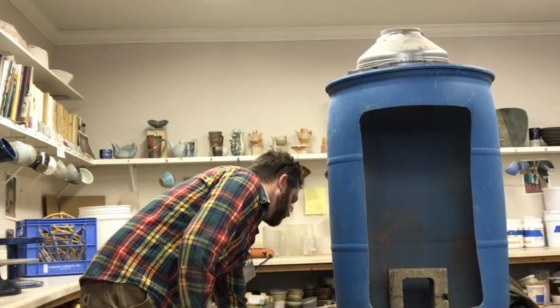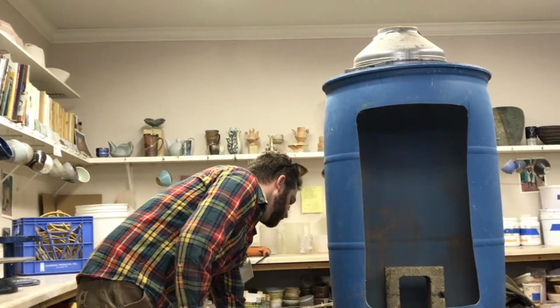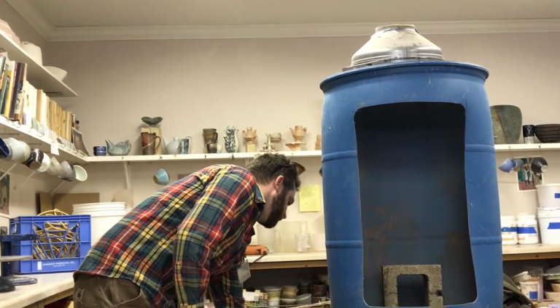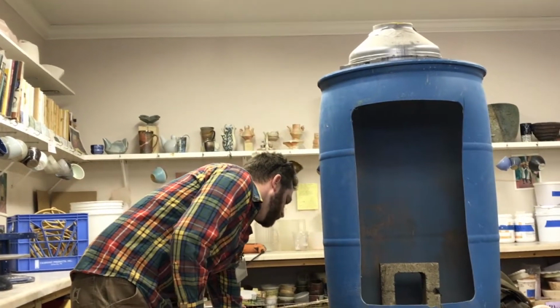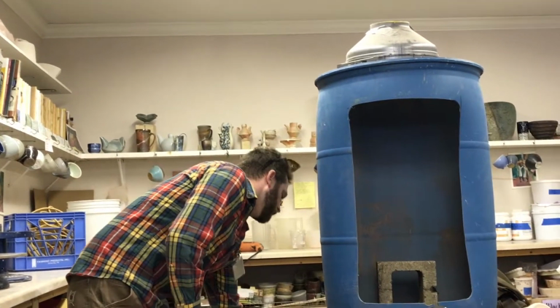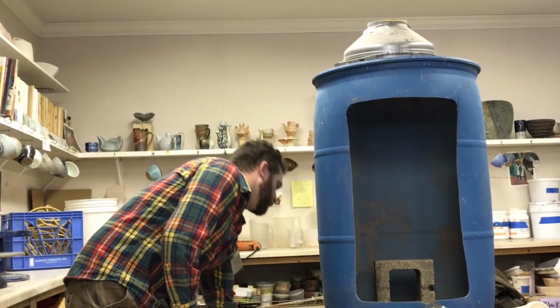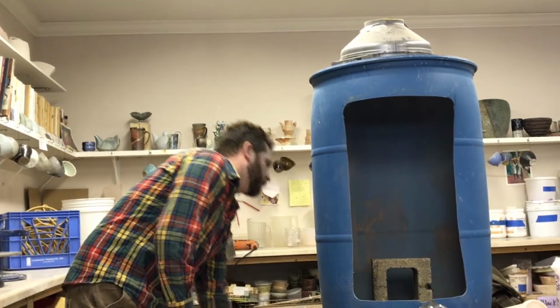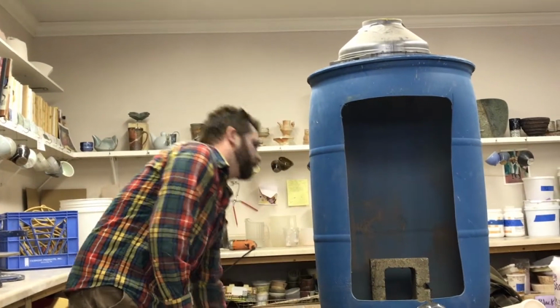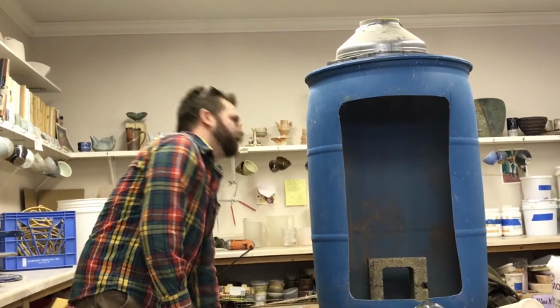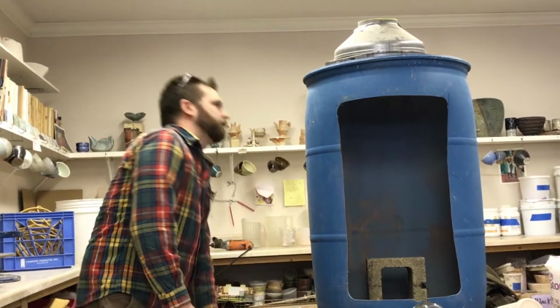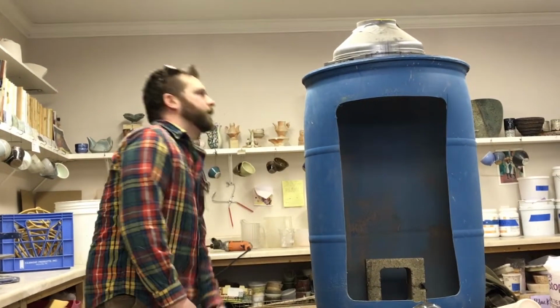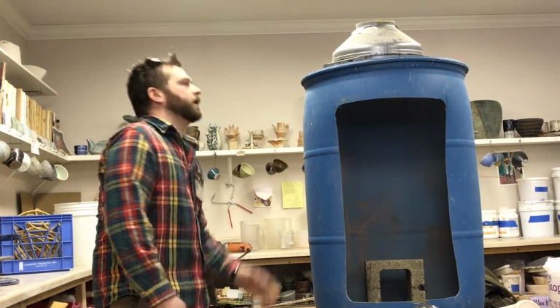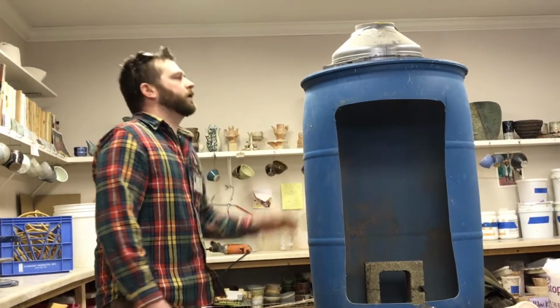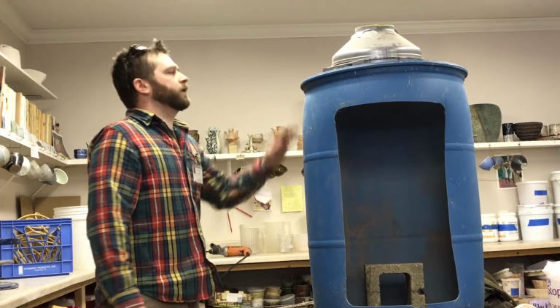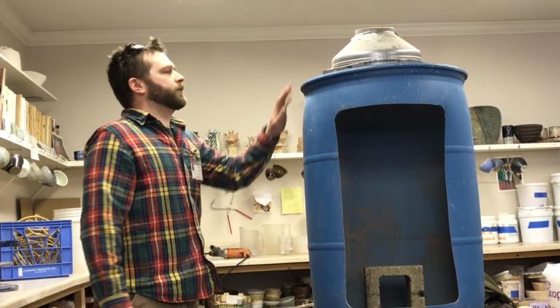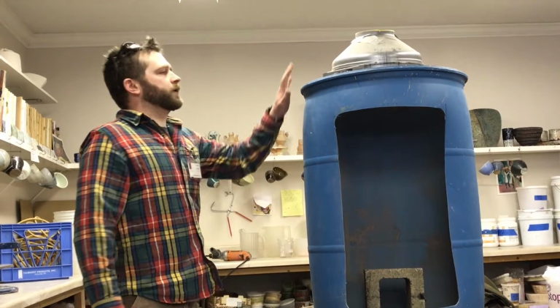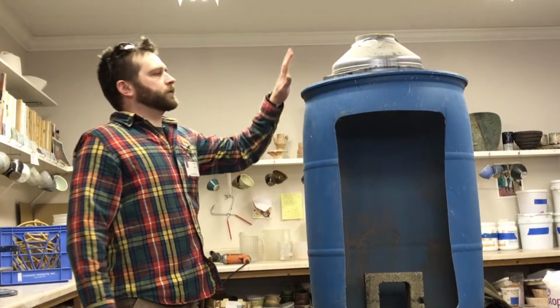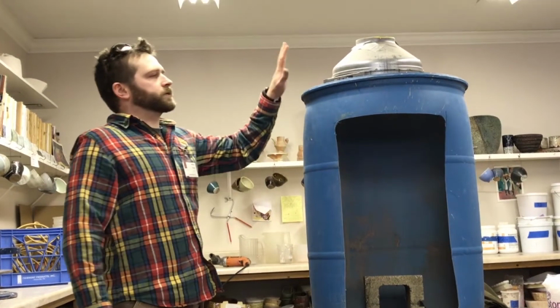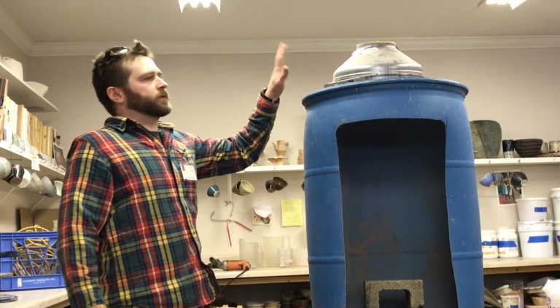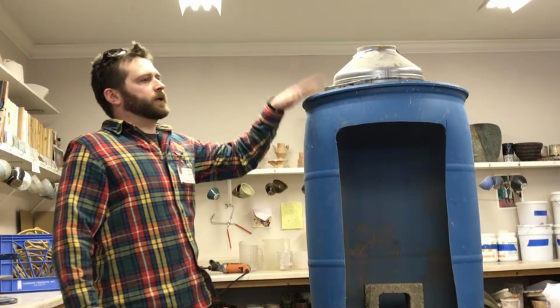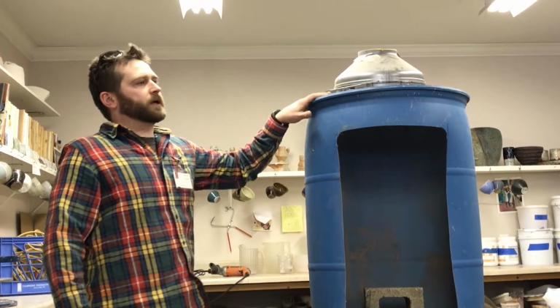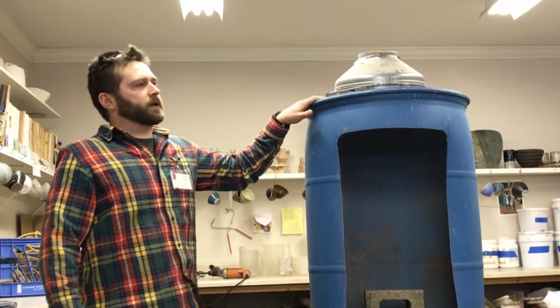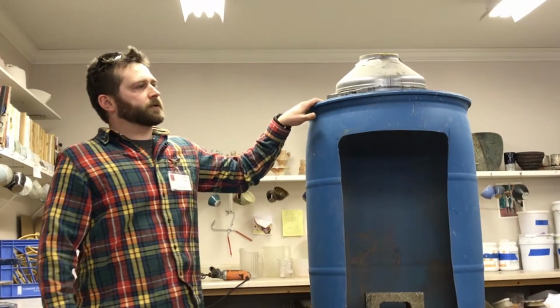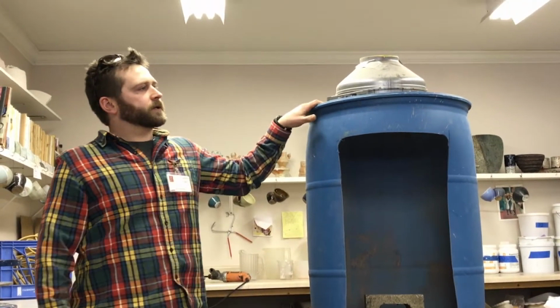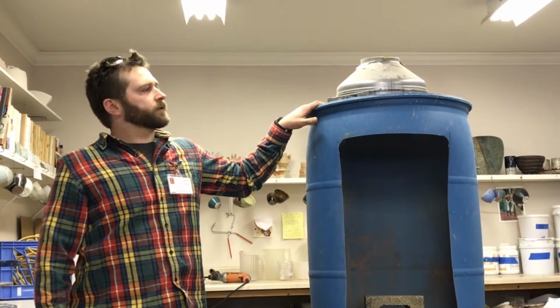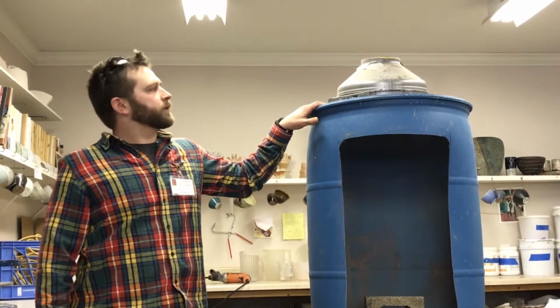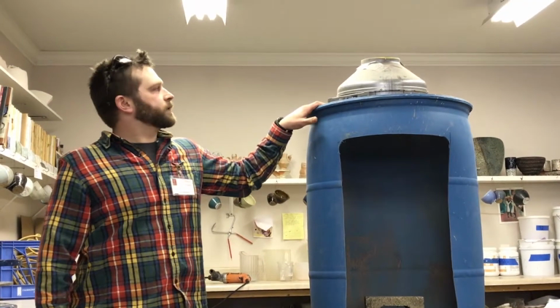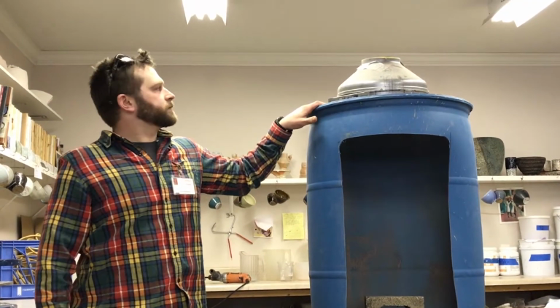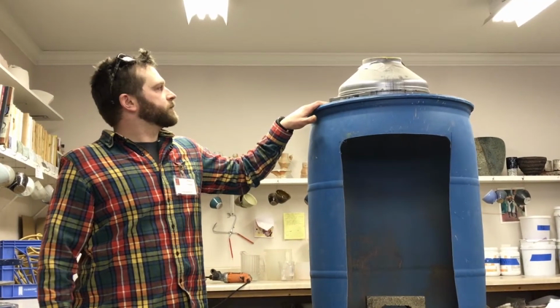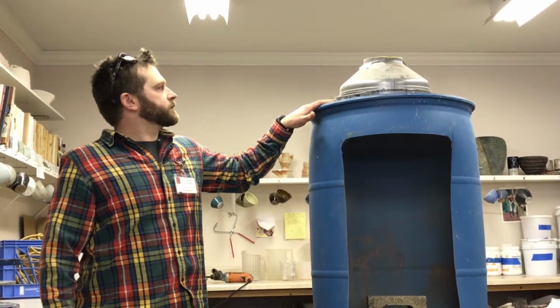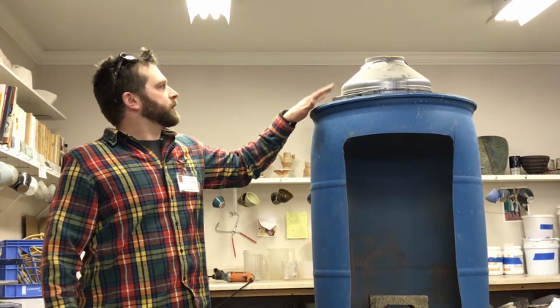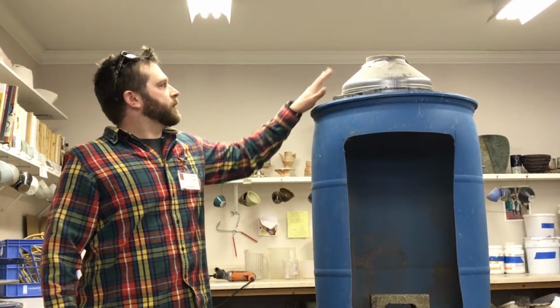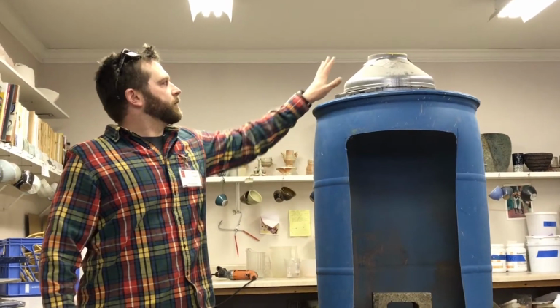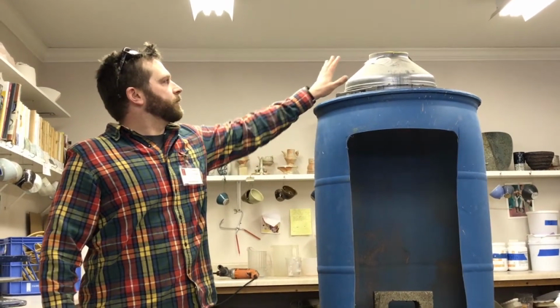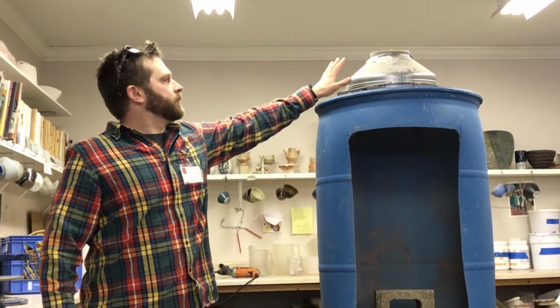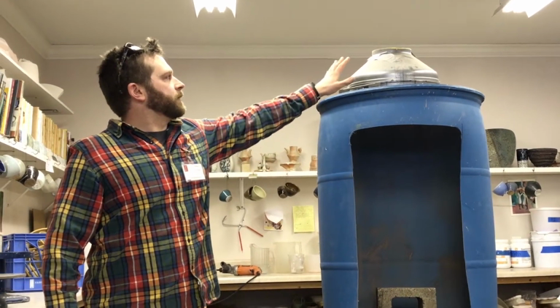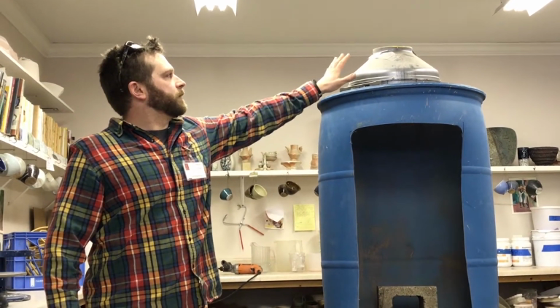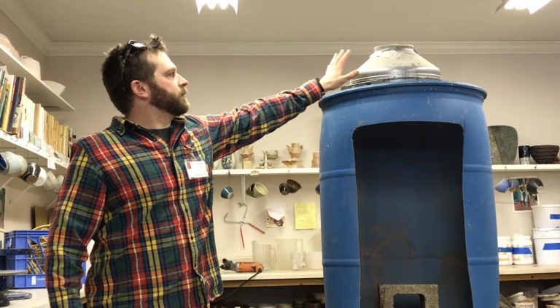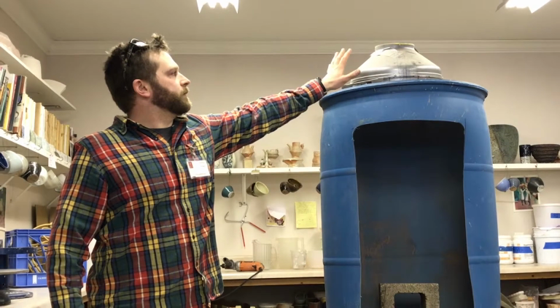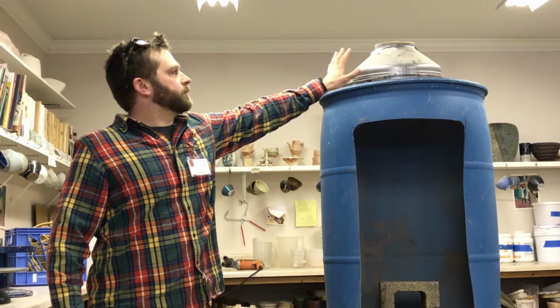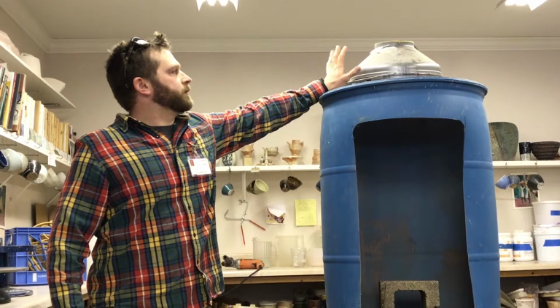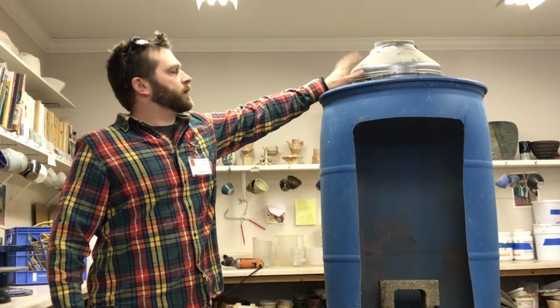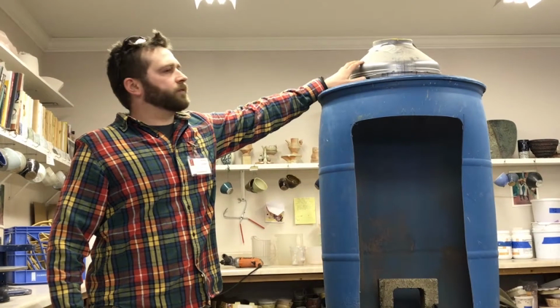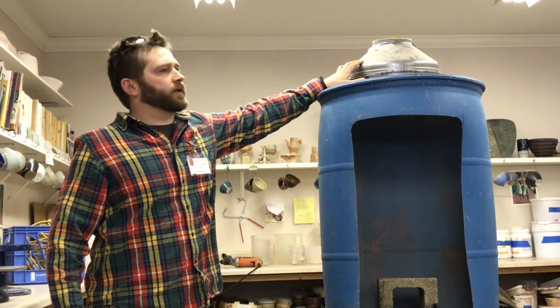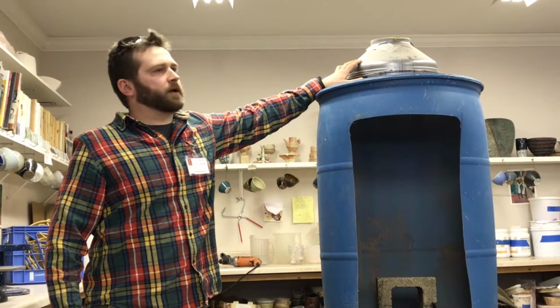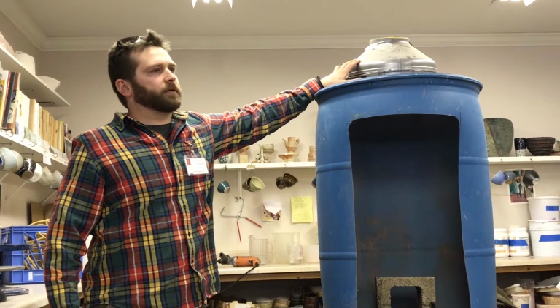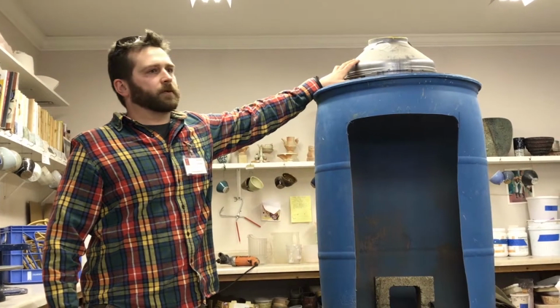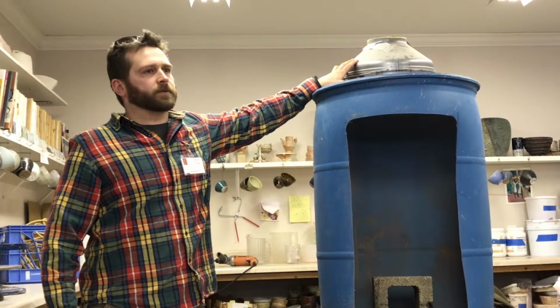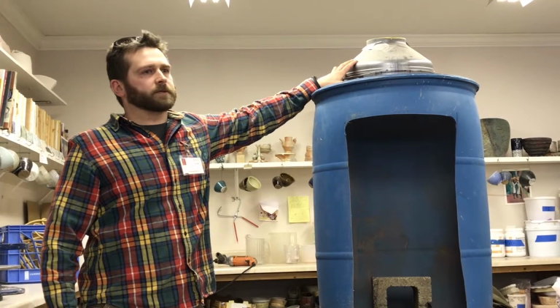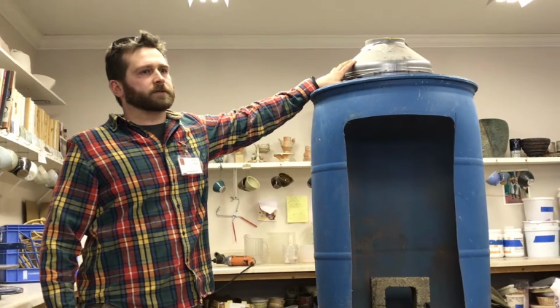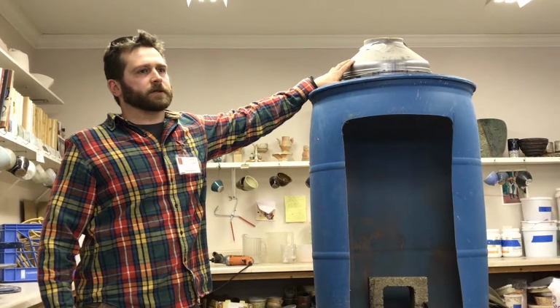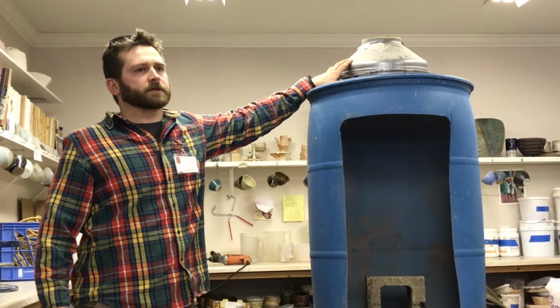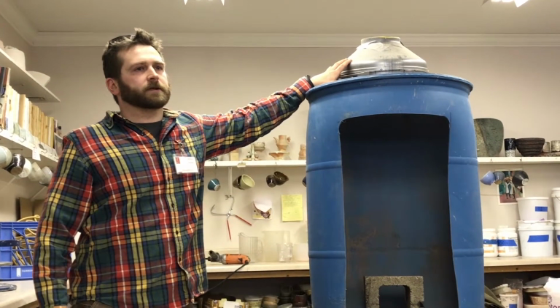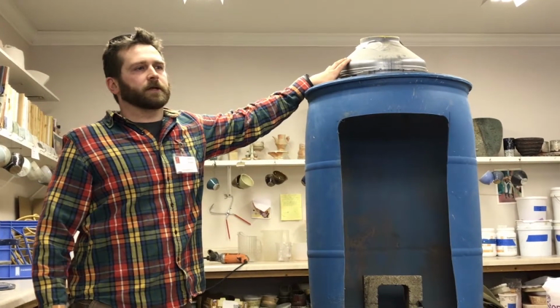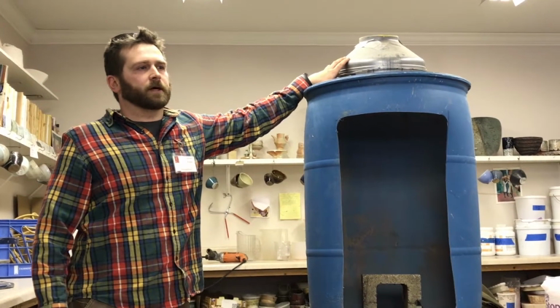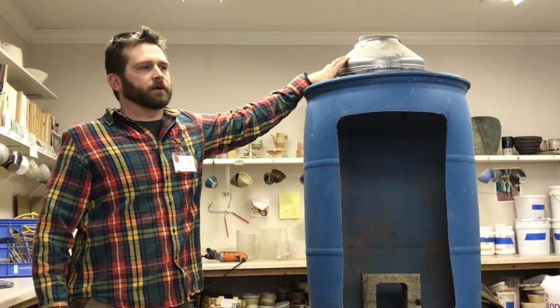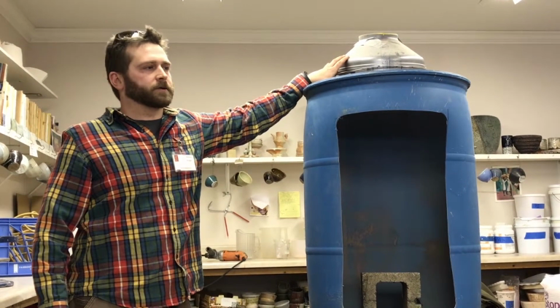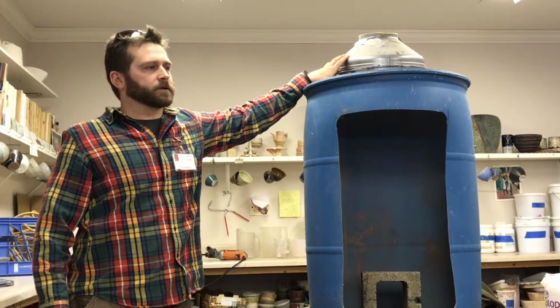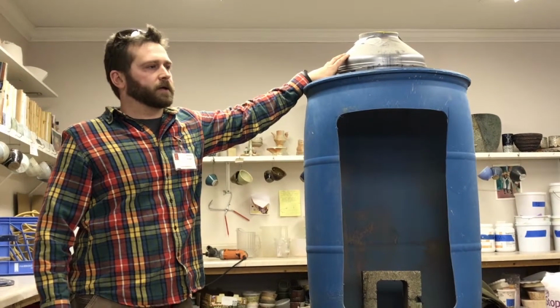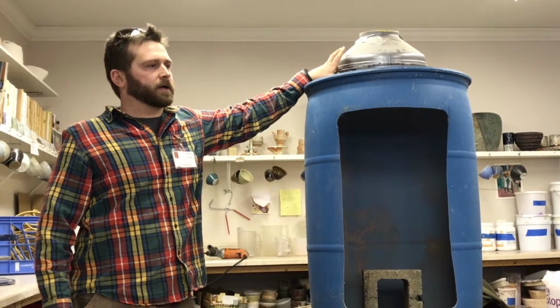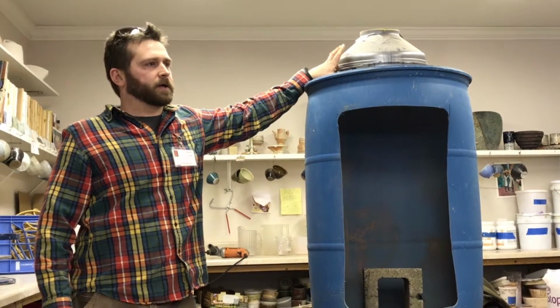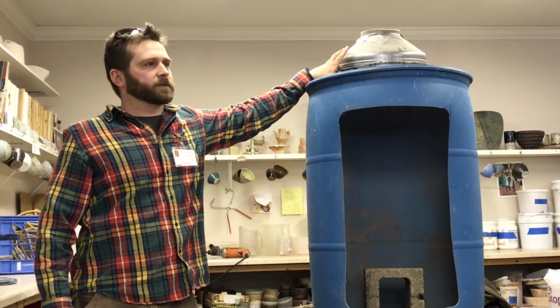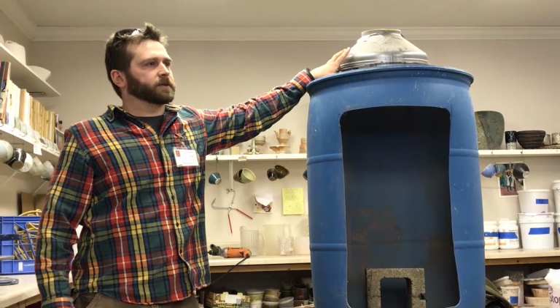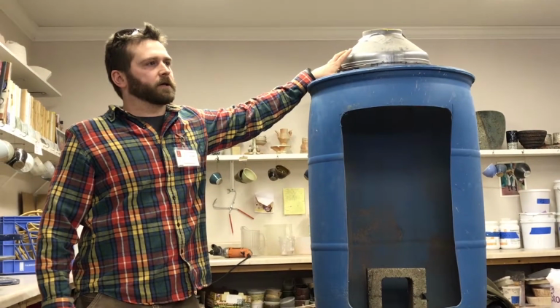The barrel I think was $20 on Craigslist and the duct fan I think was $60 on Amazon.